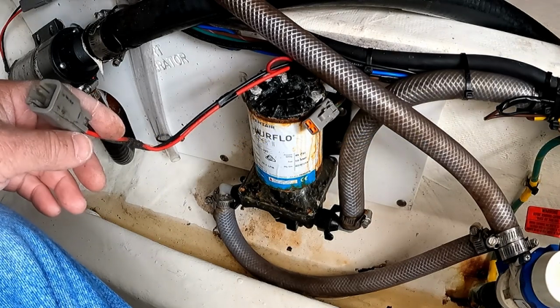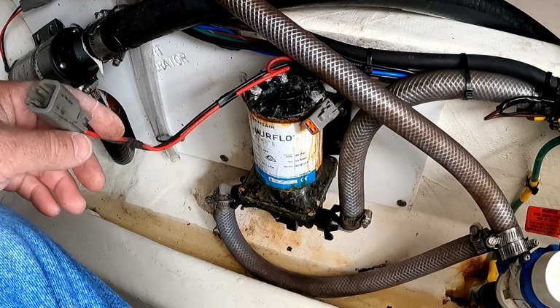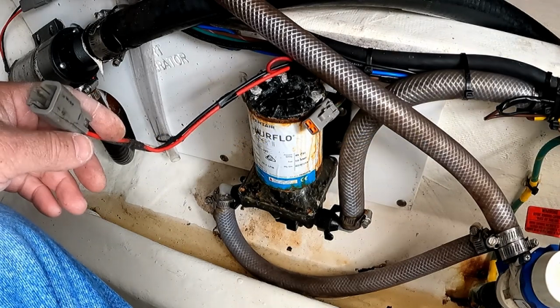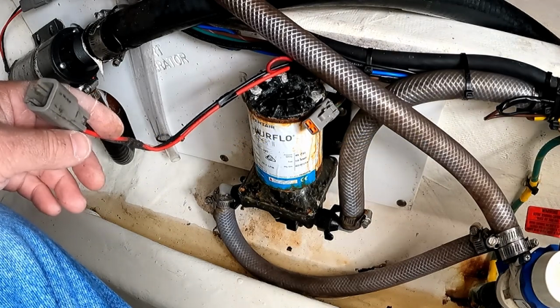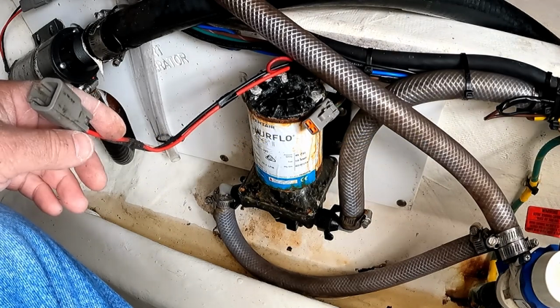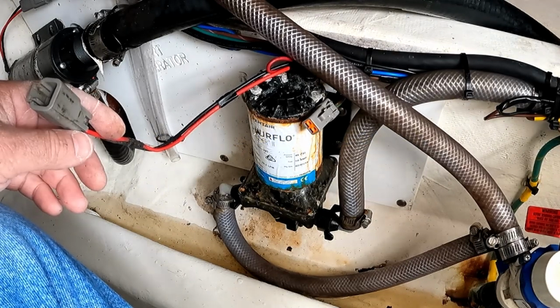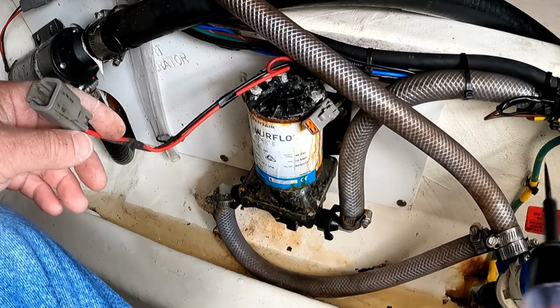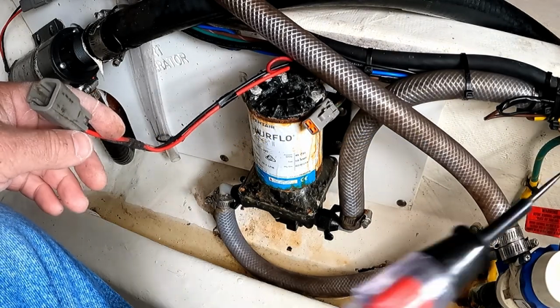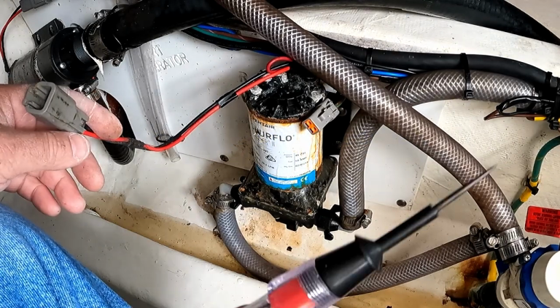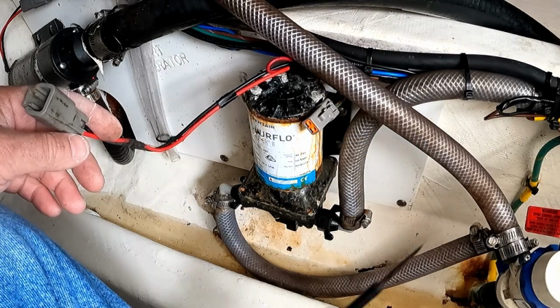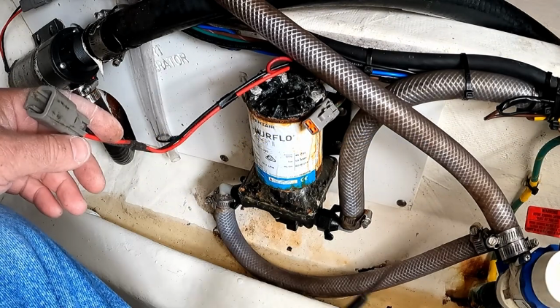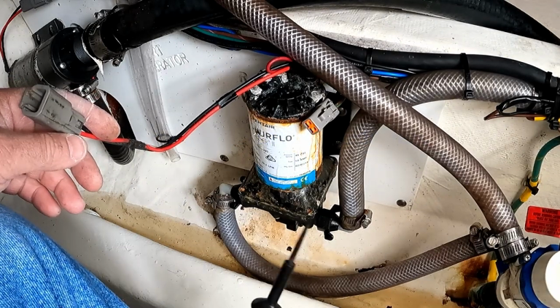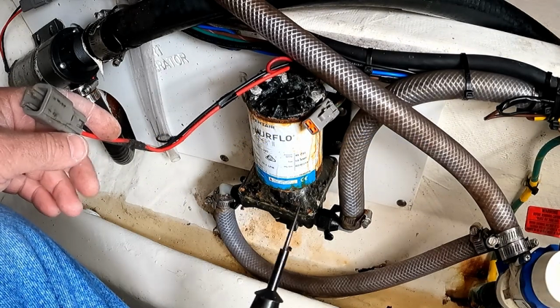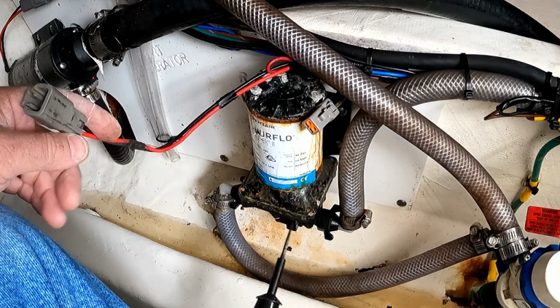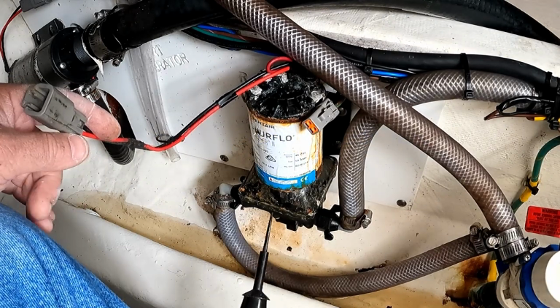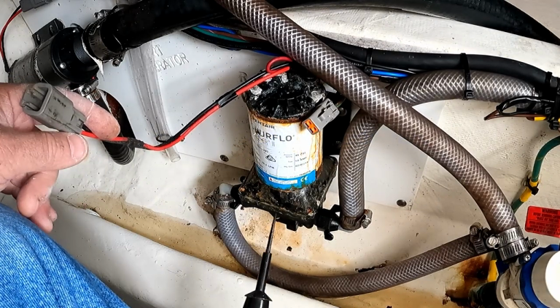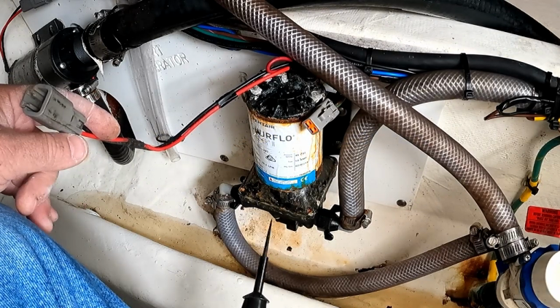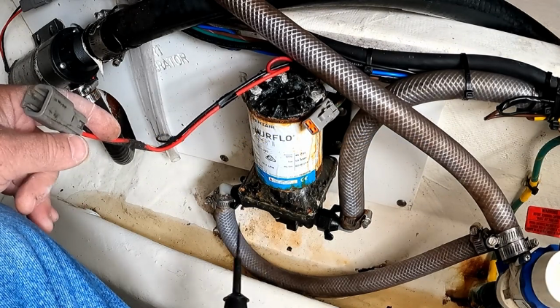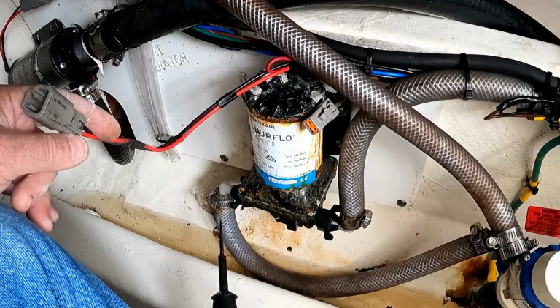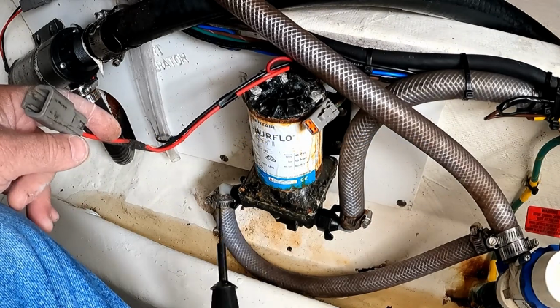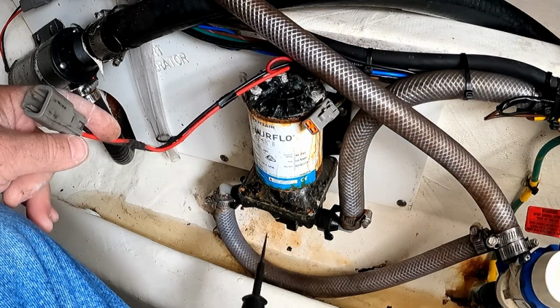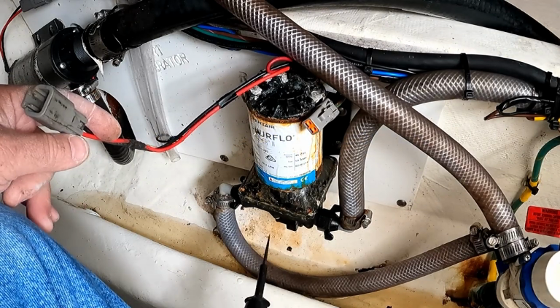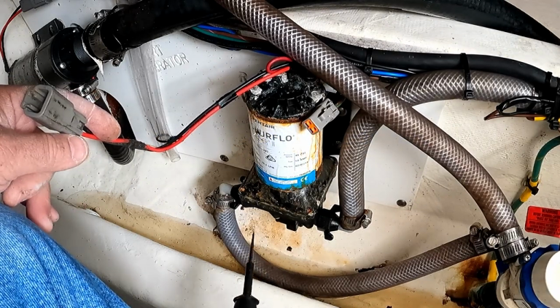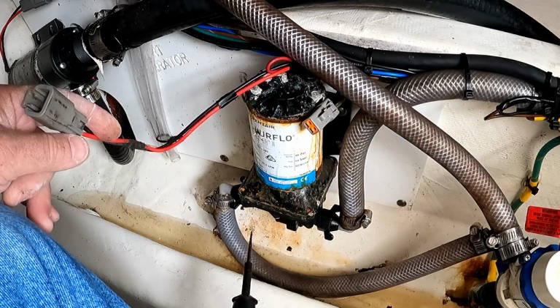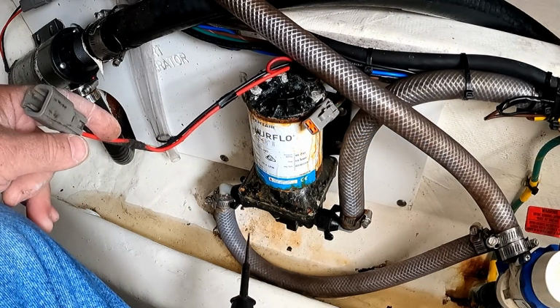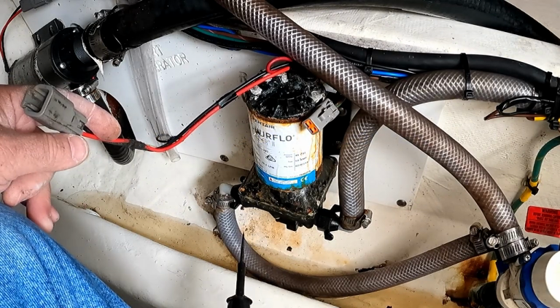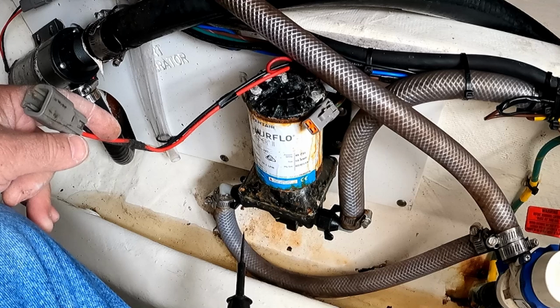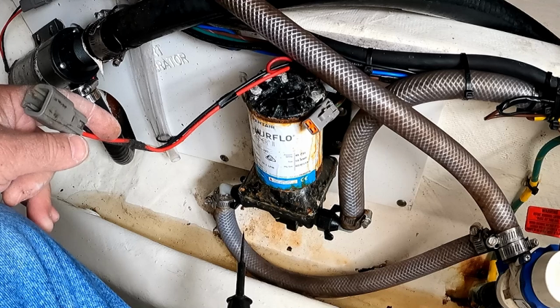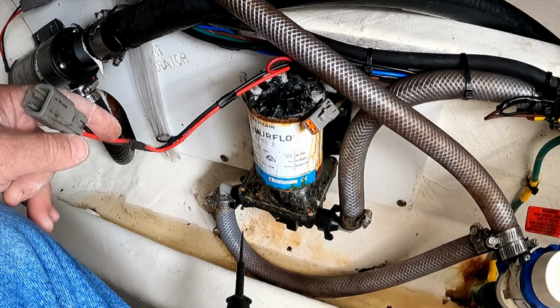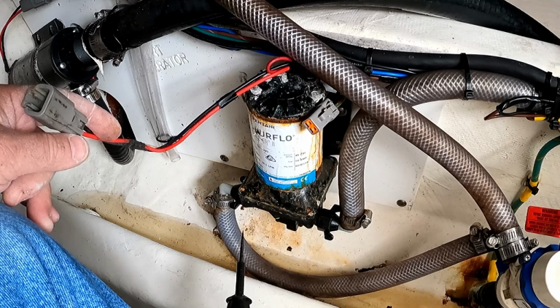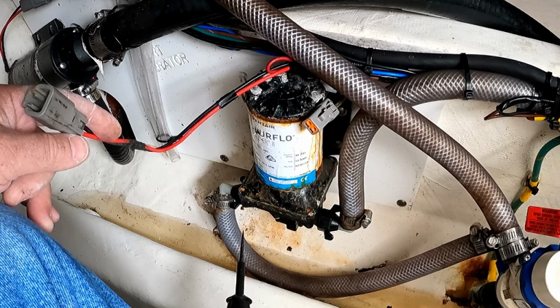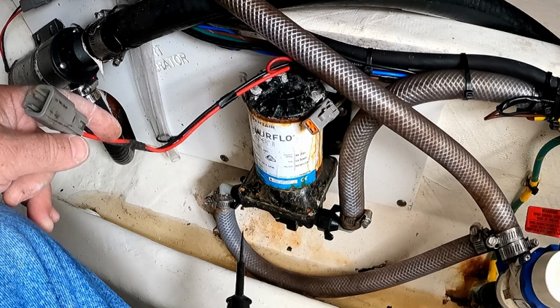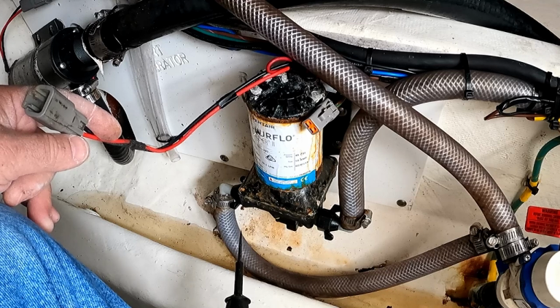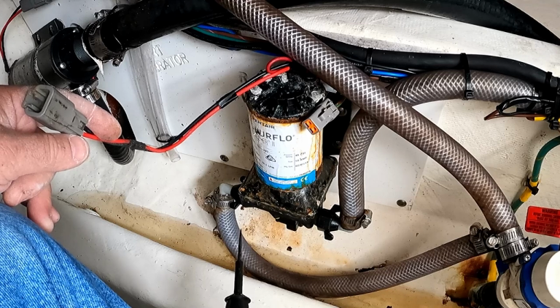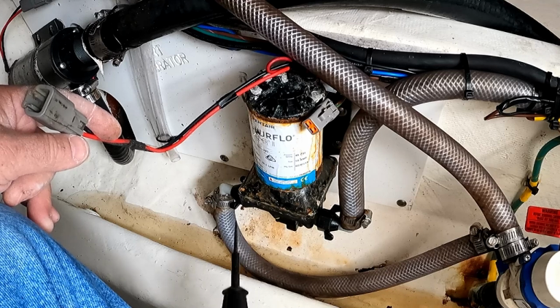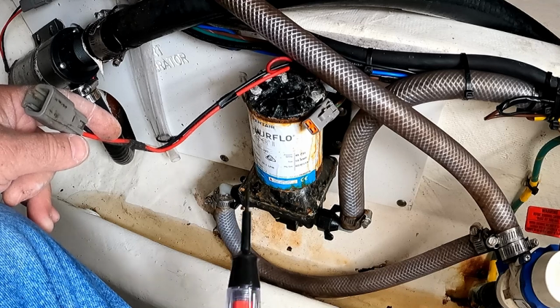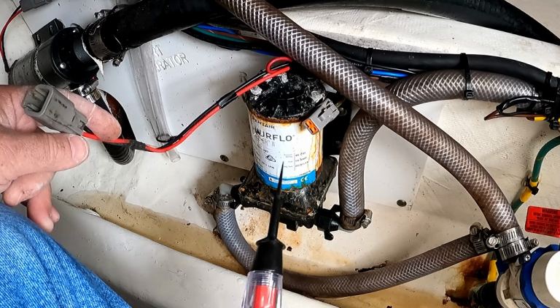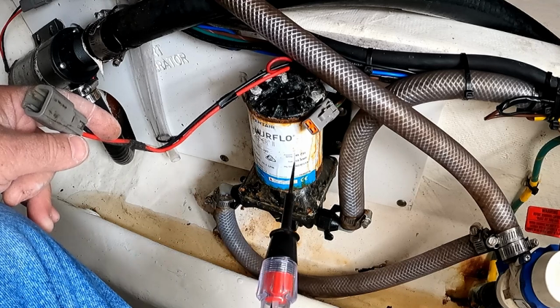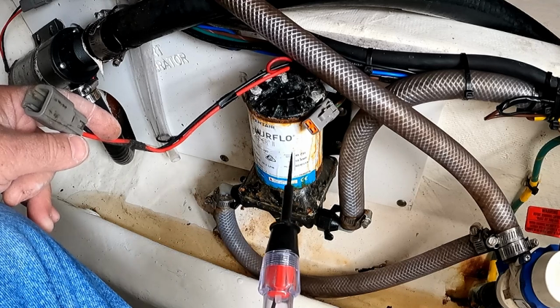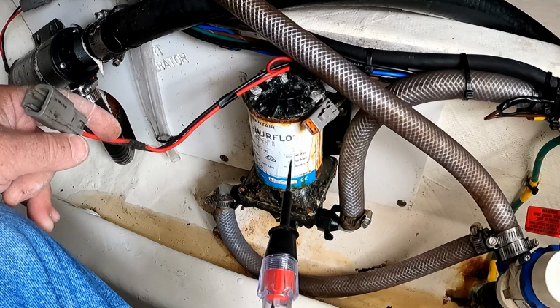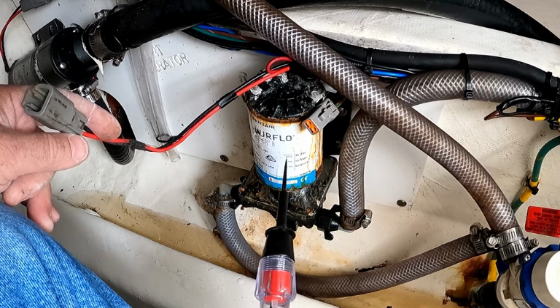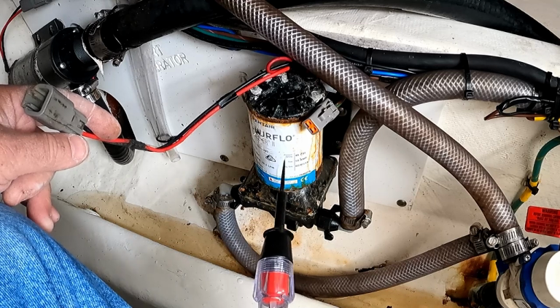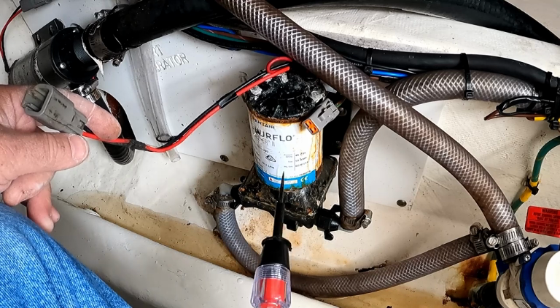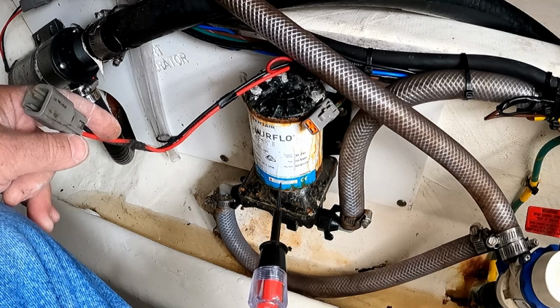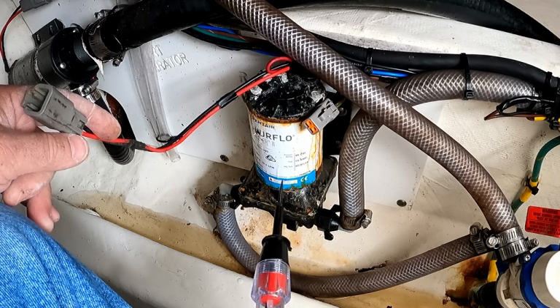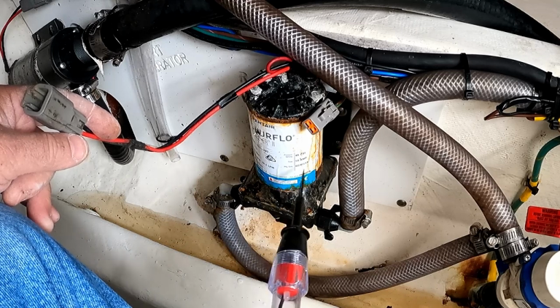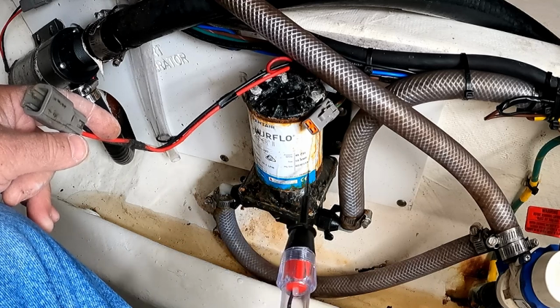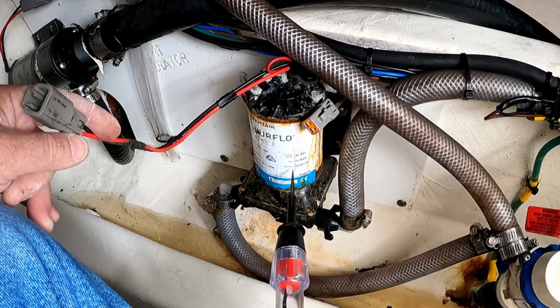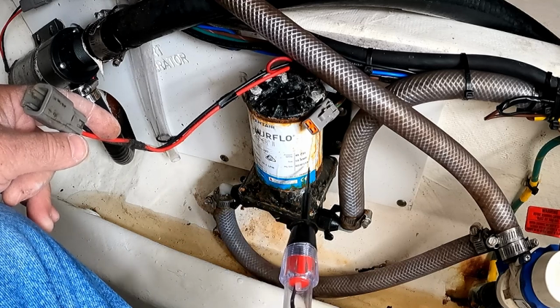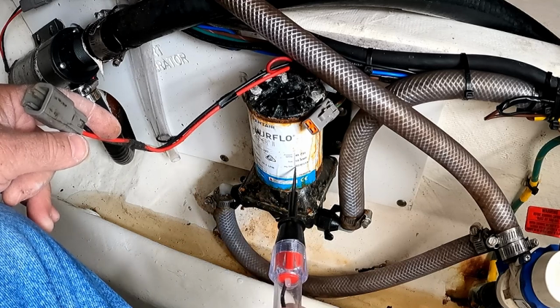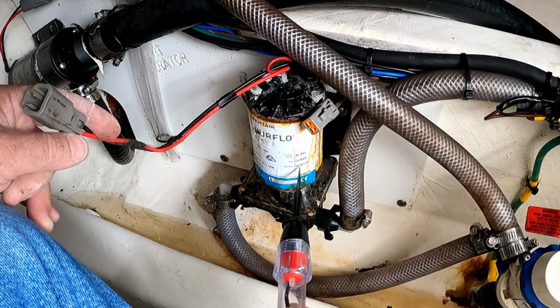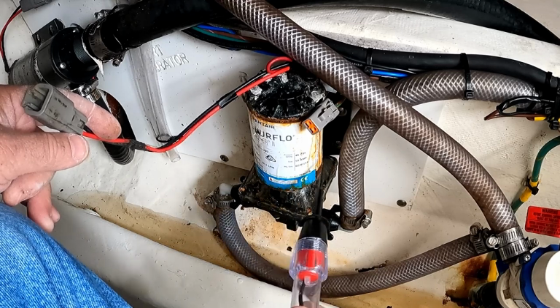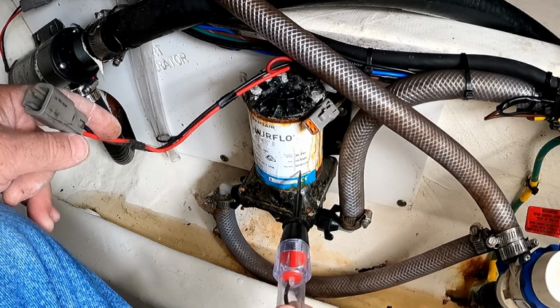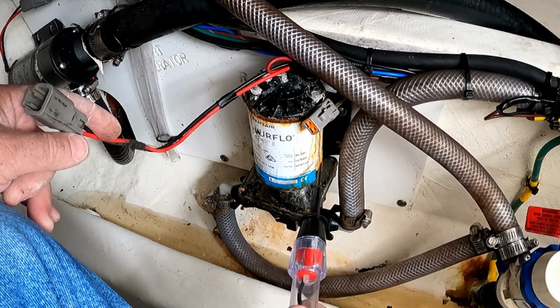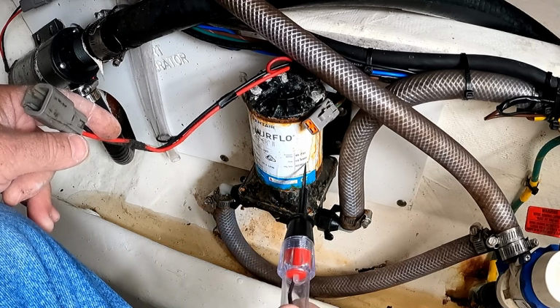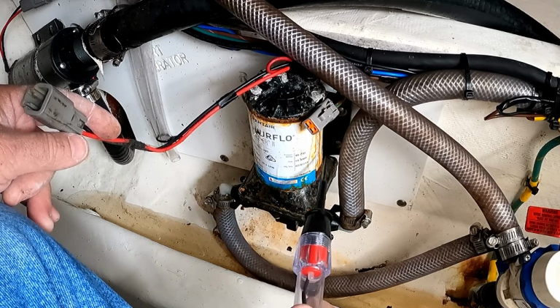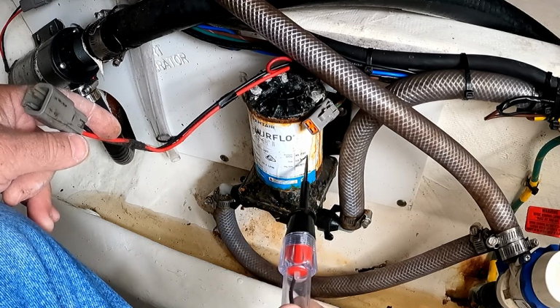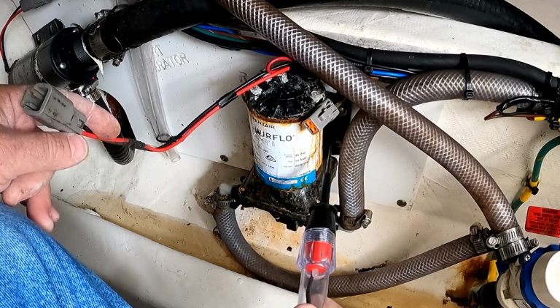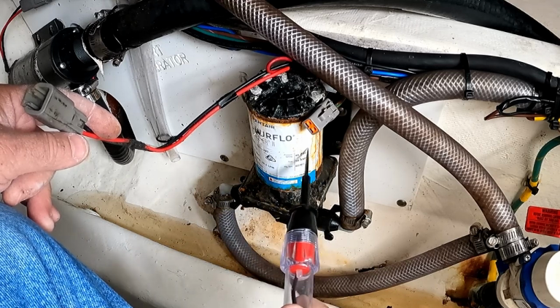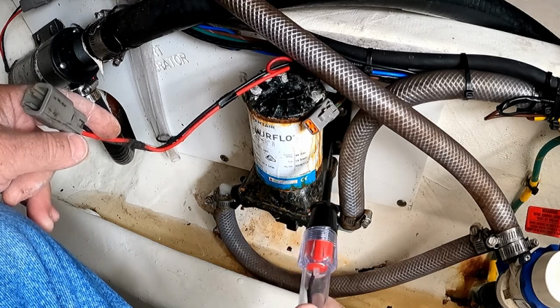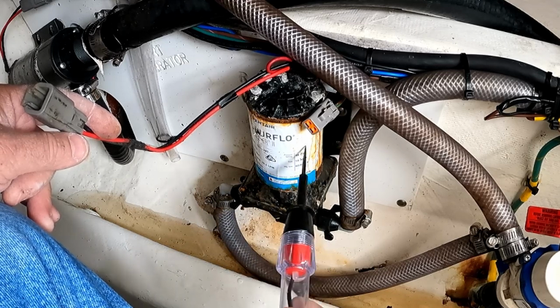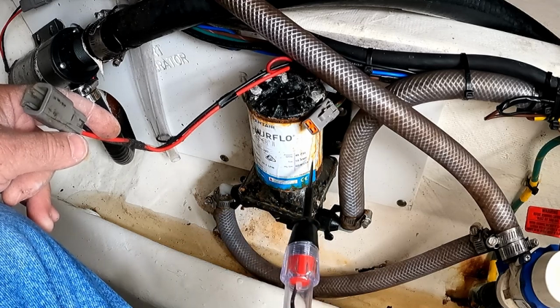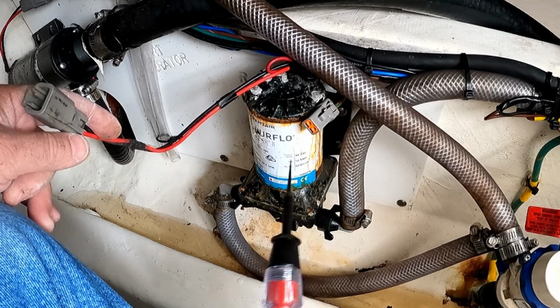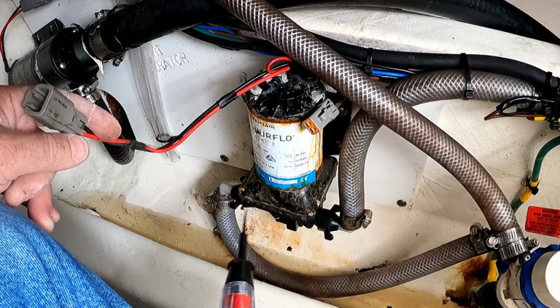We're also going to make some improvements on this system, hopefully to make it last a little longer than this one did.